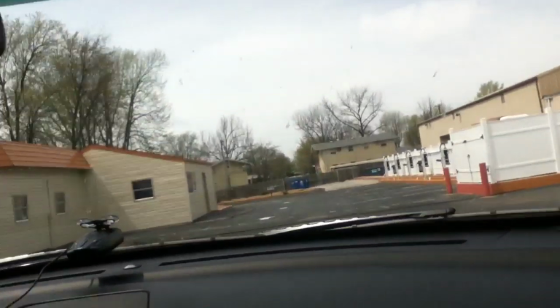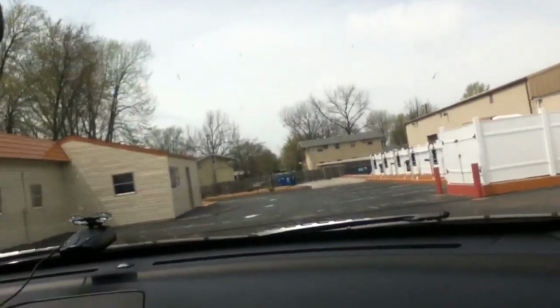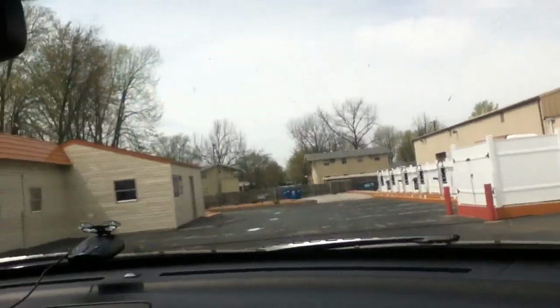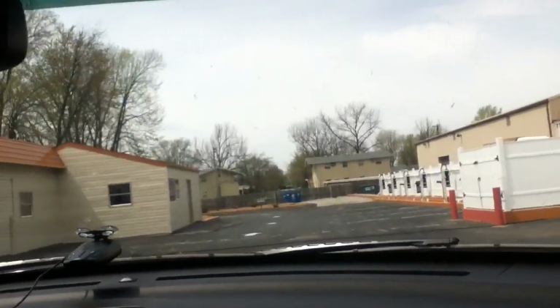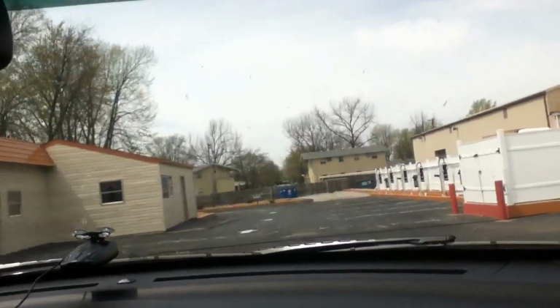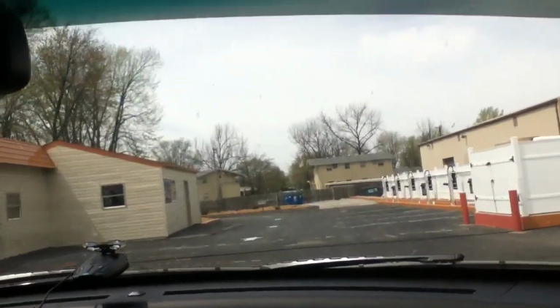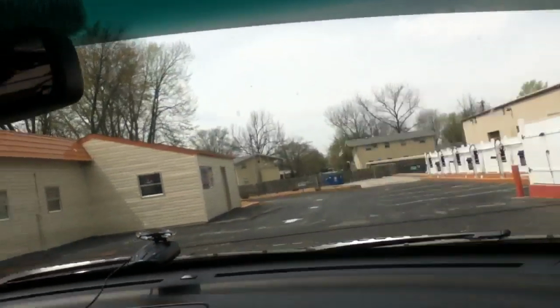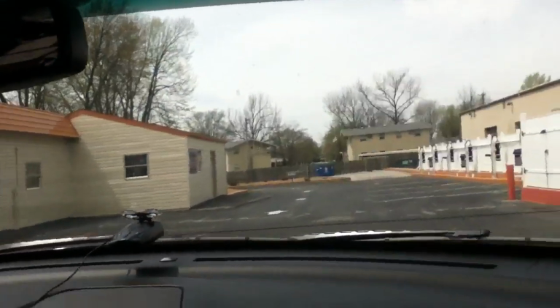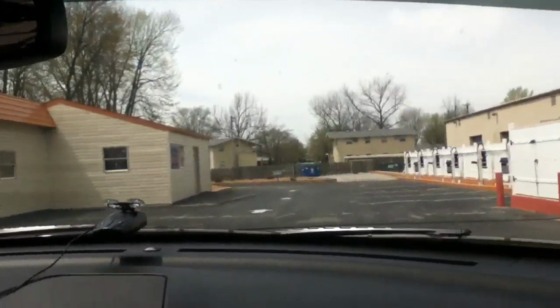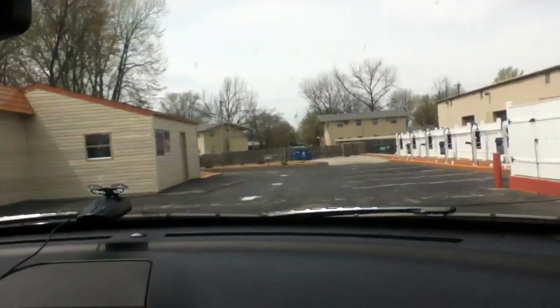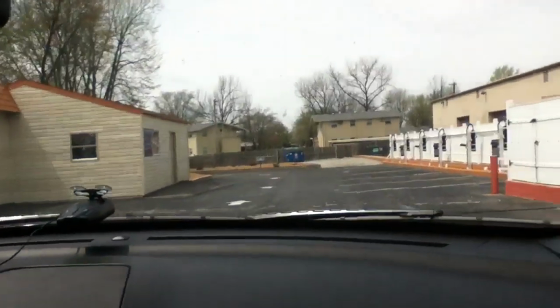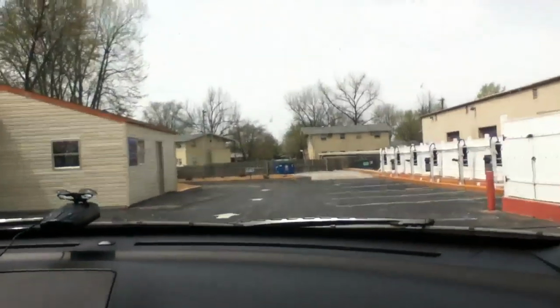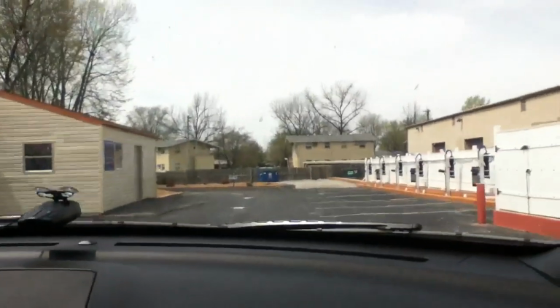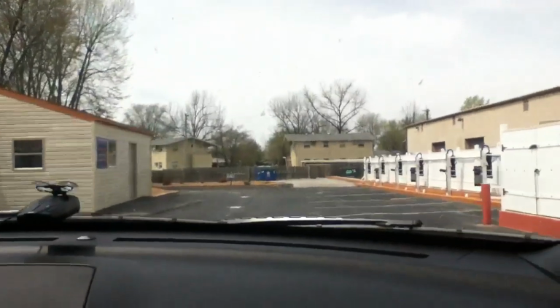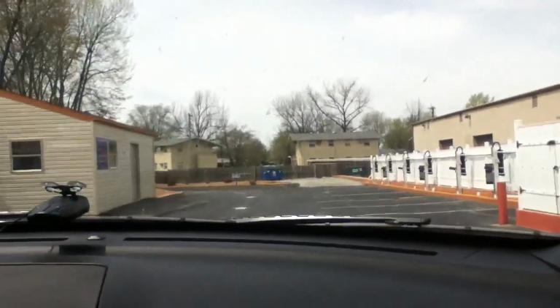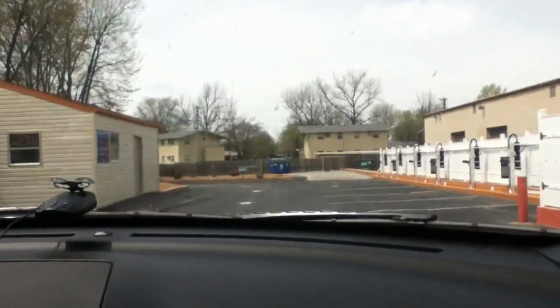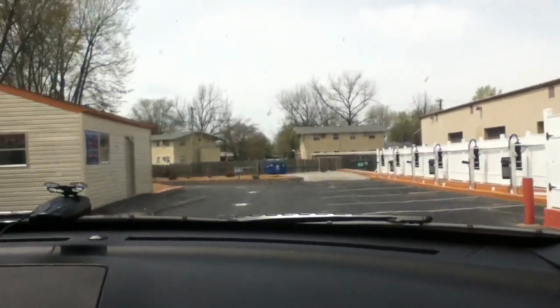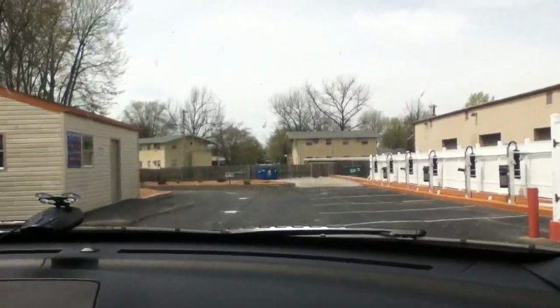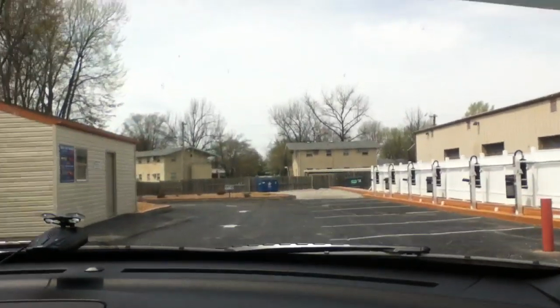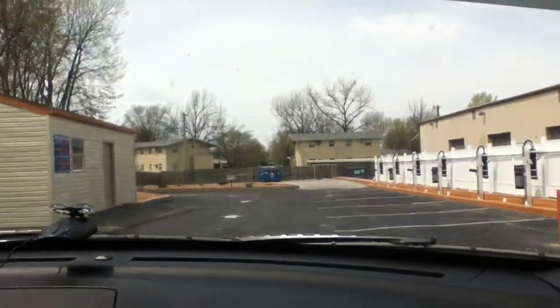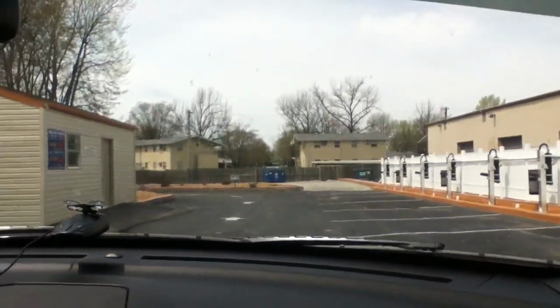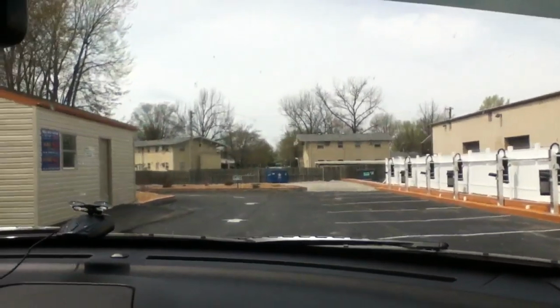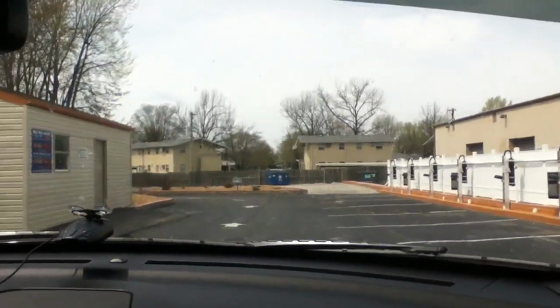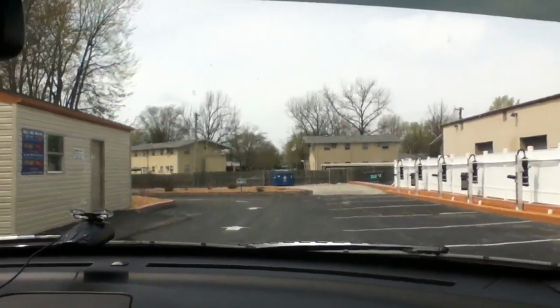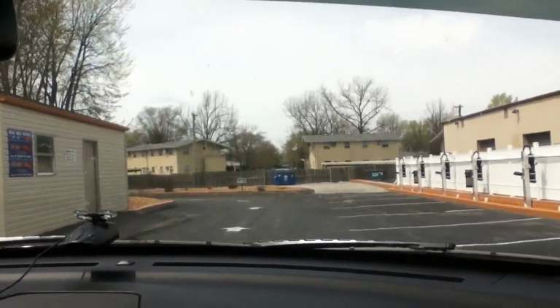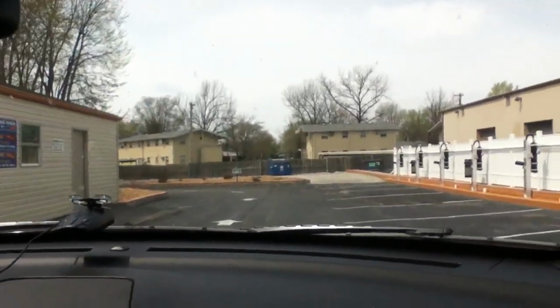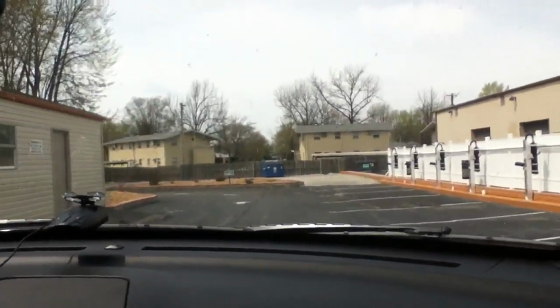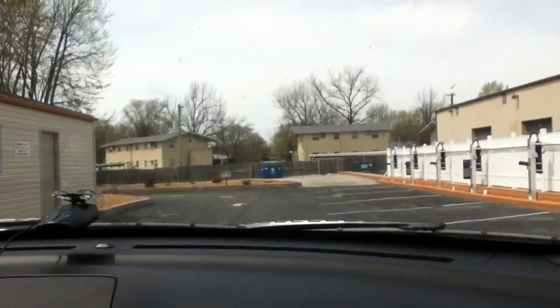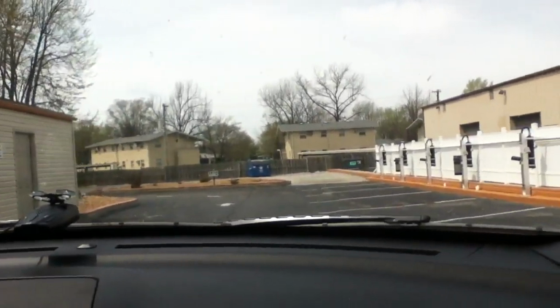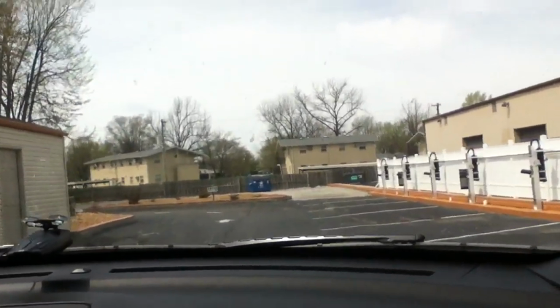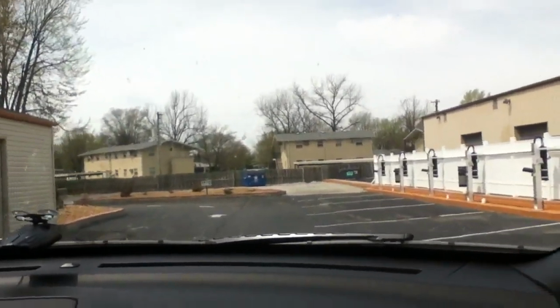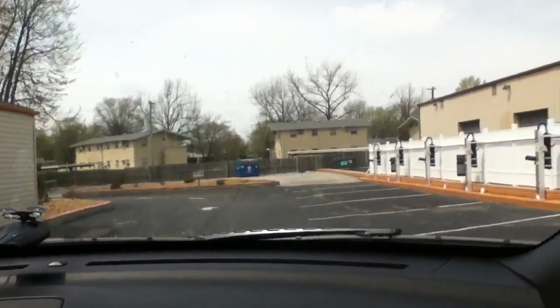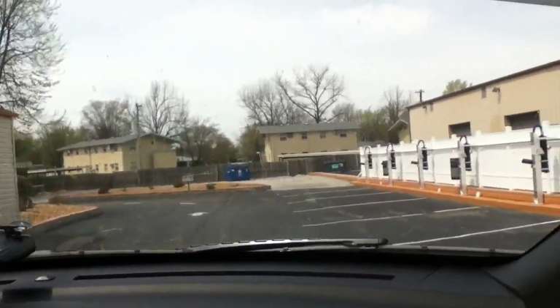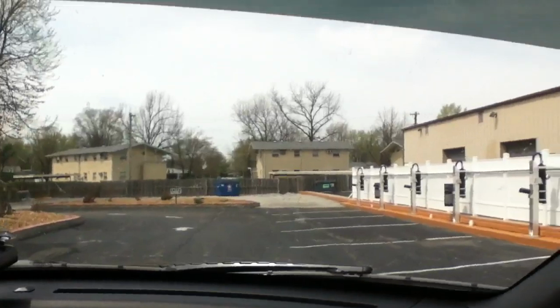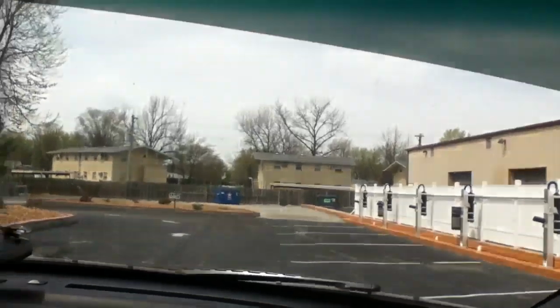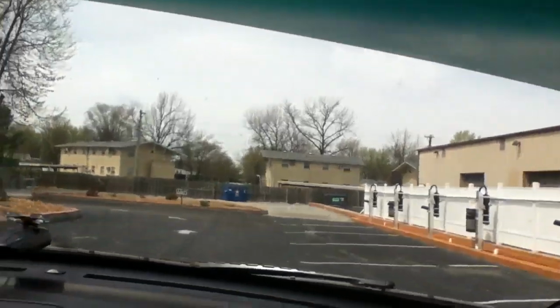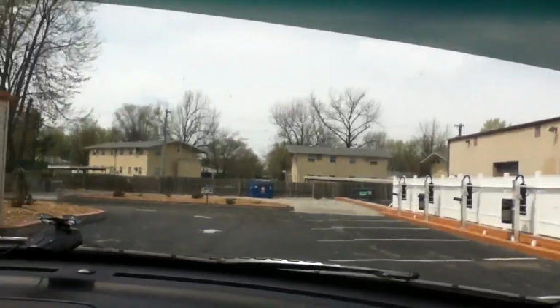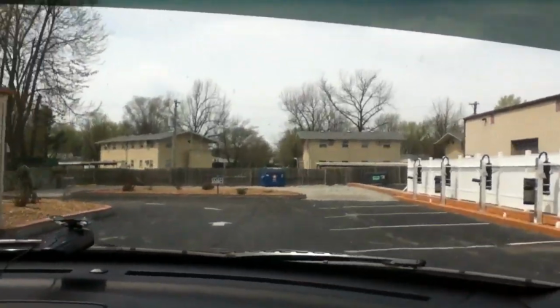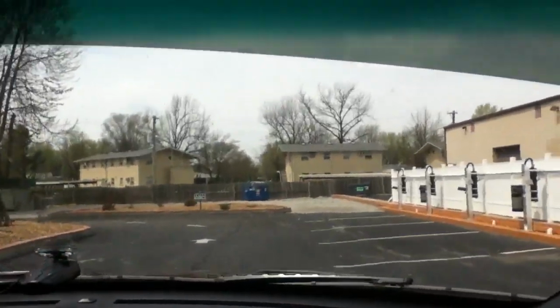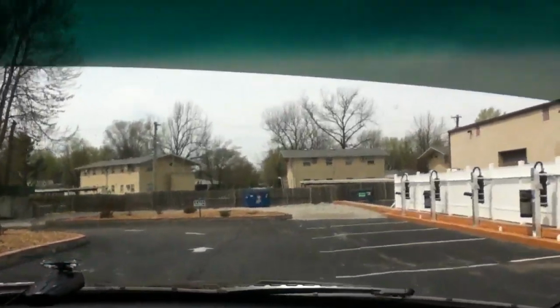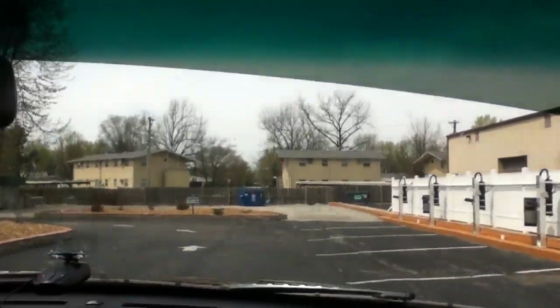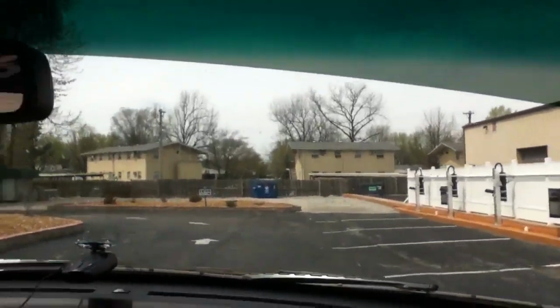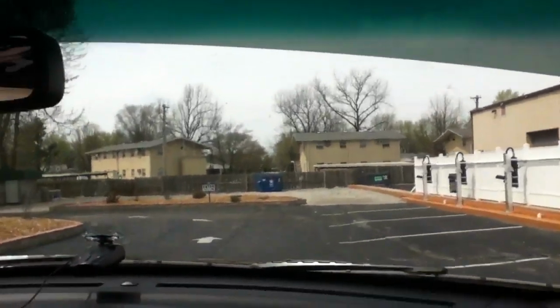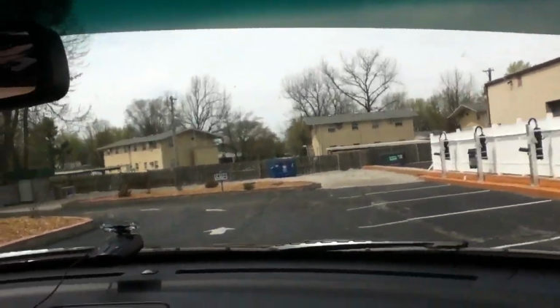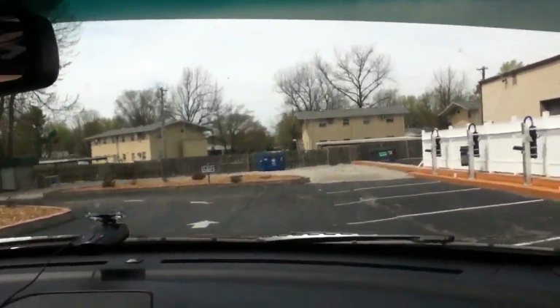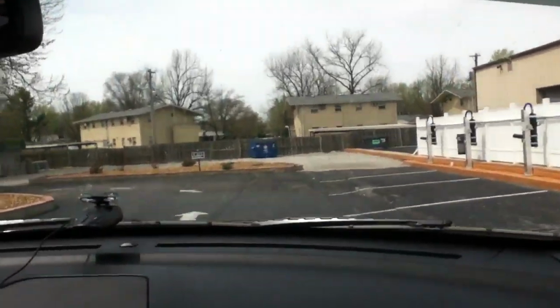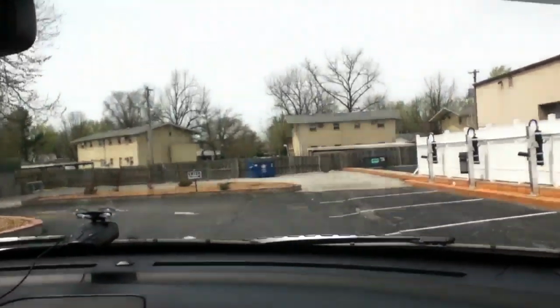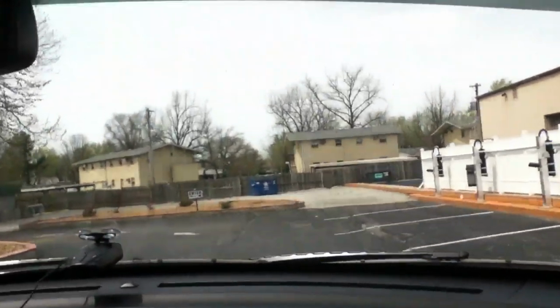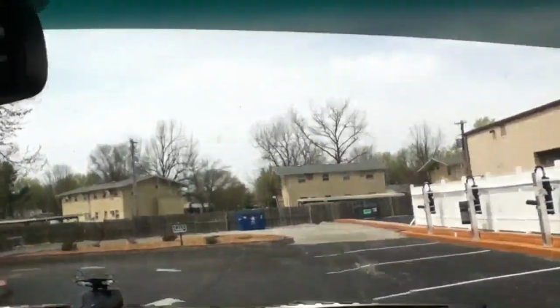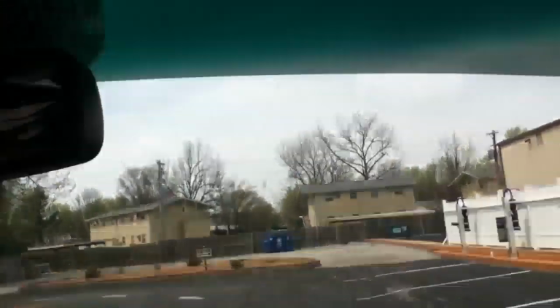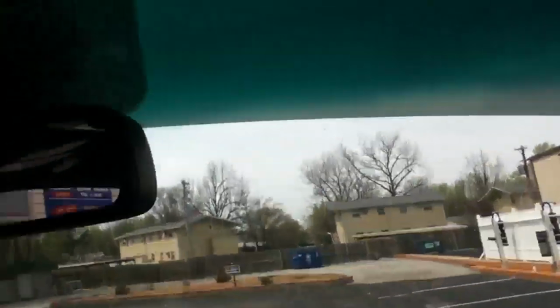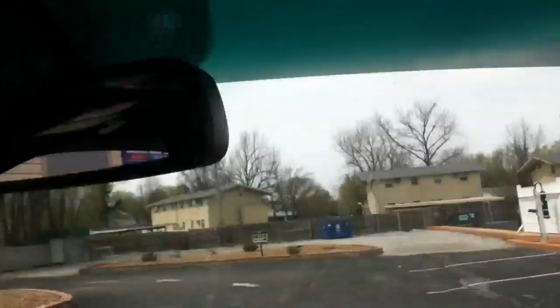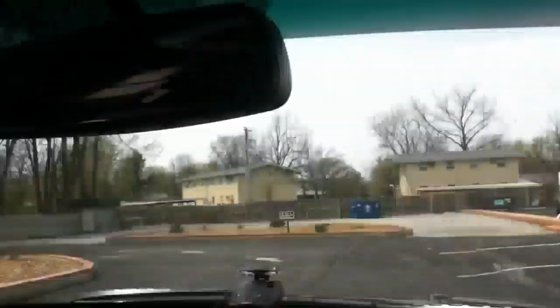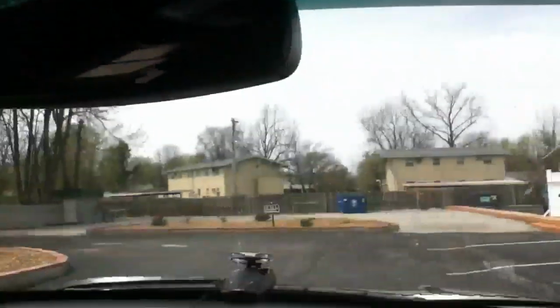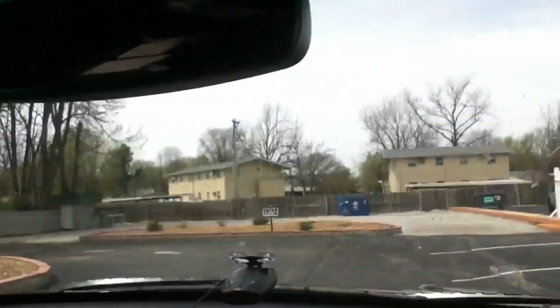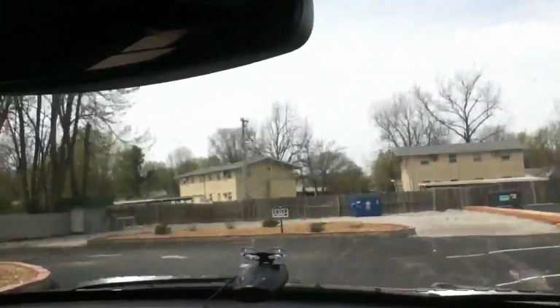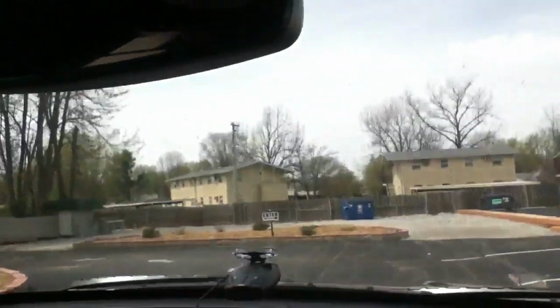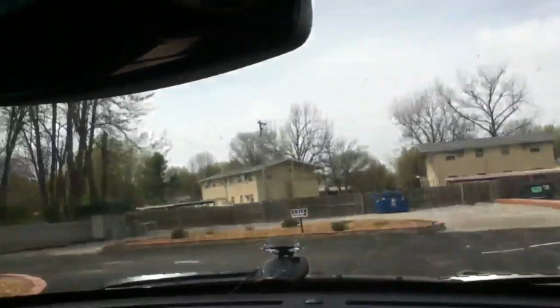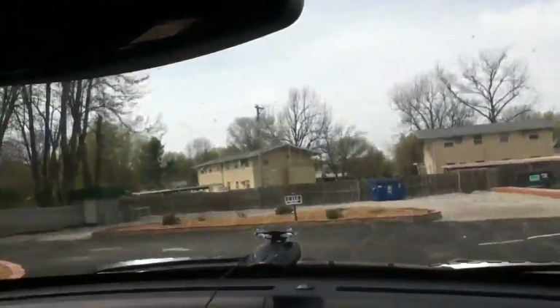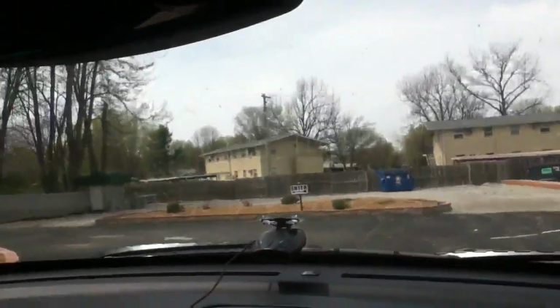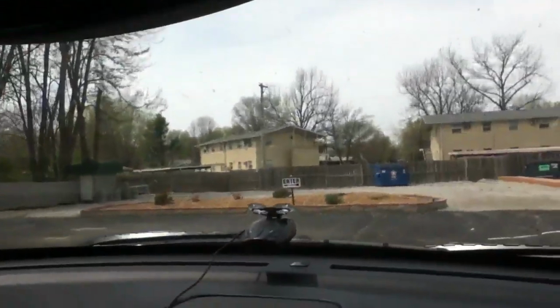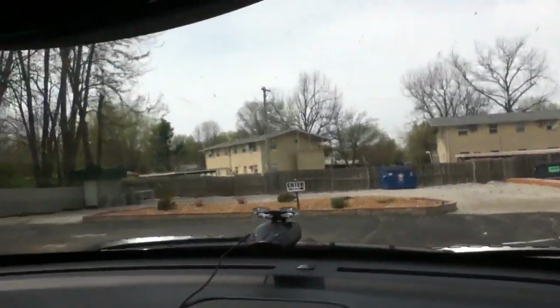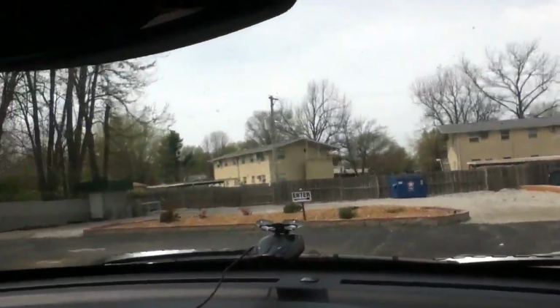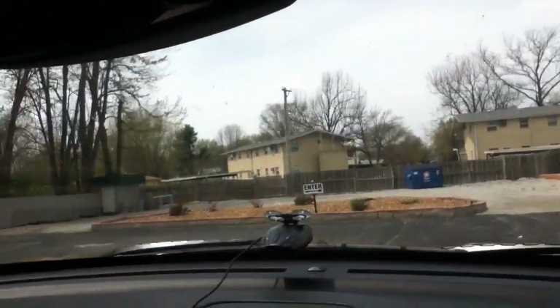We are washing our 2014 Ford Explorer Sport. It has tons of bugs on the windshield.